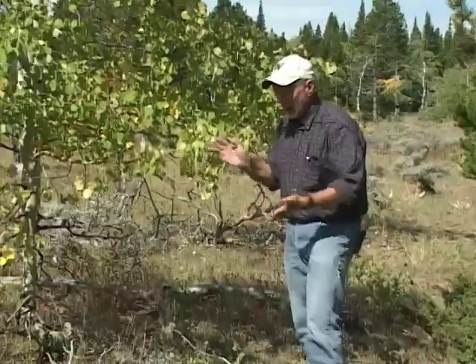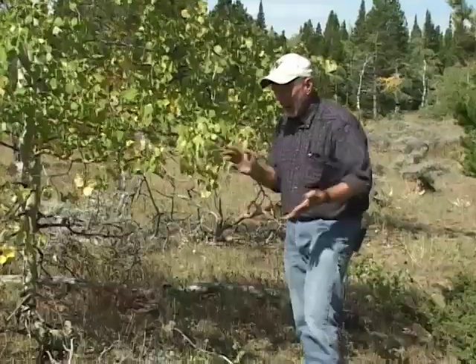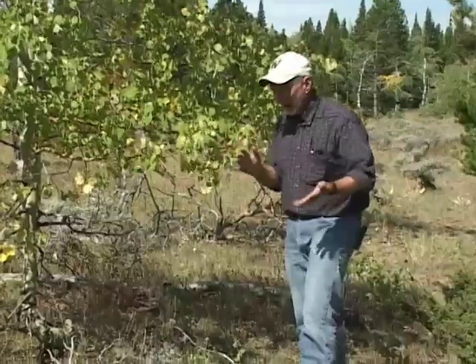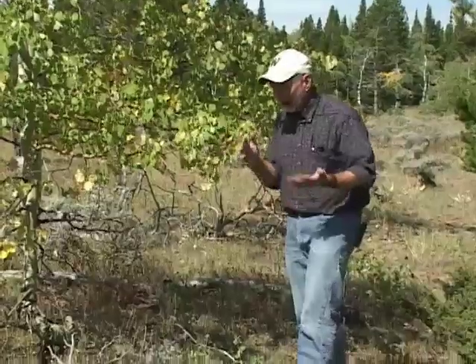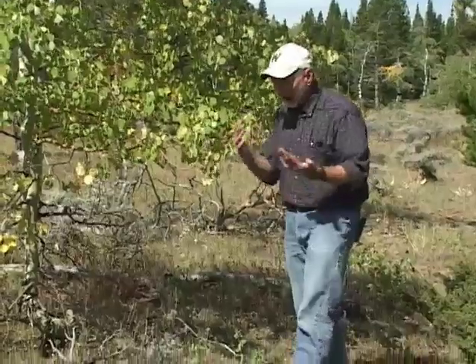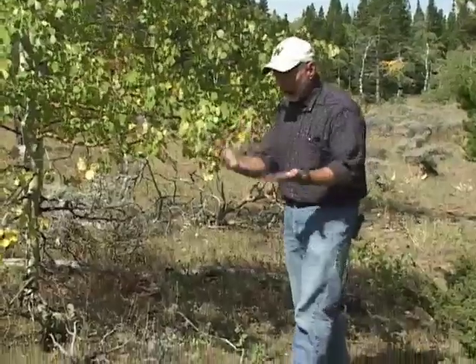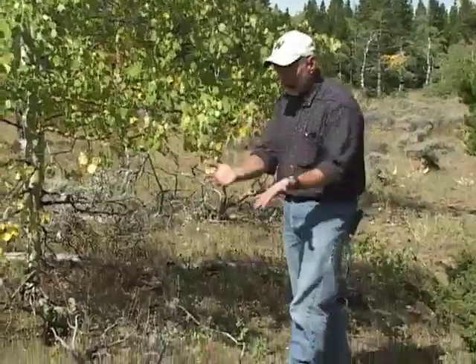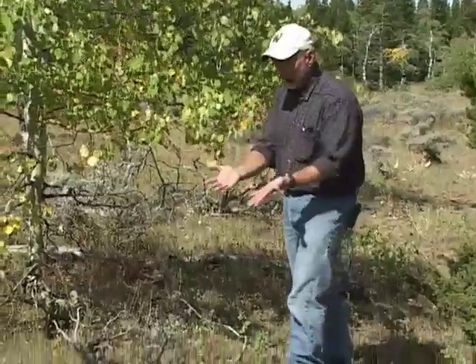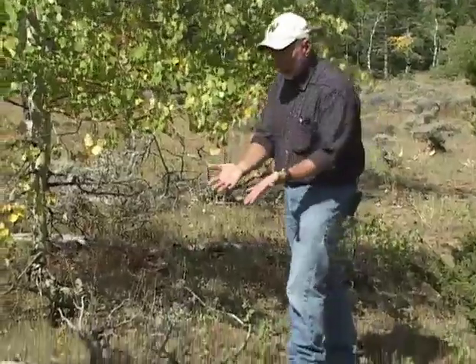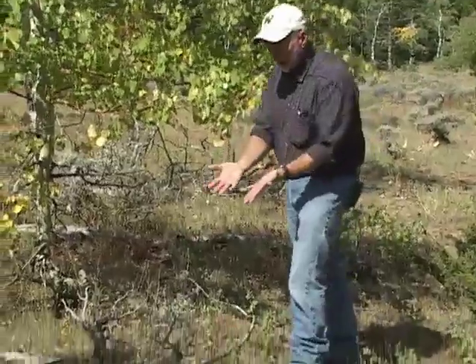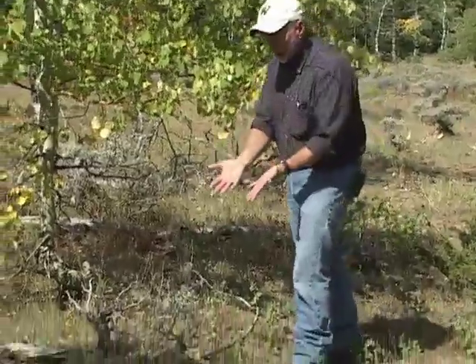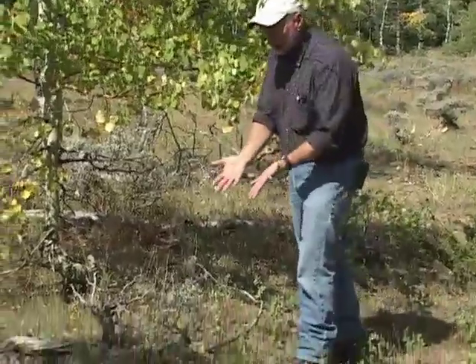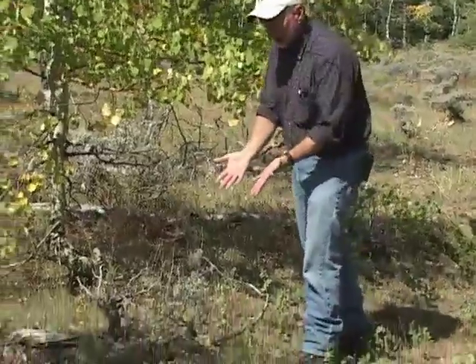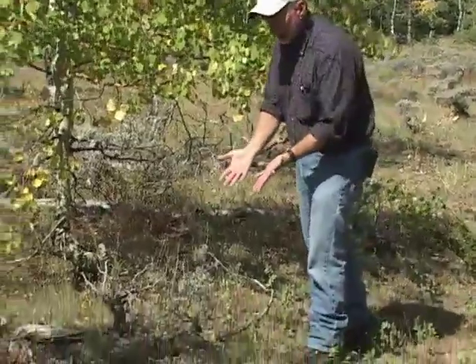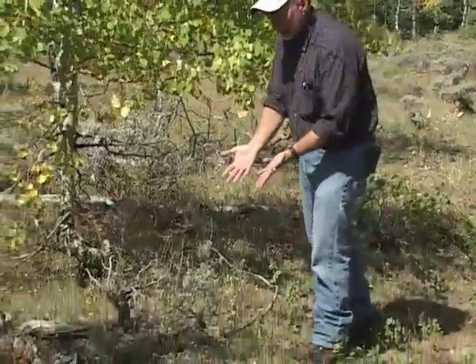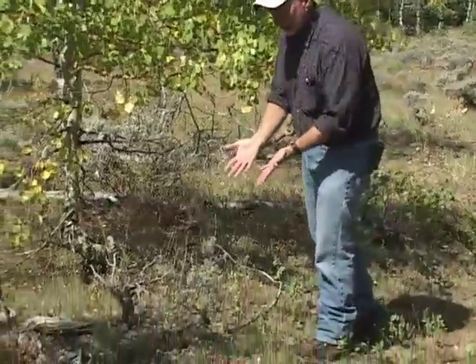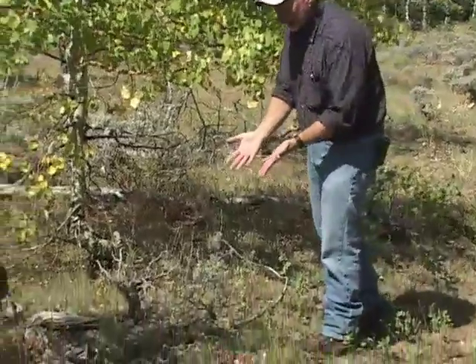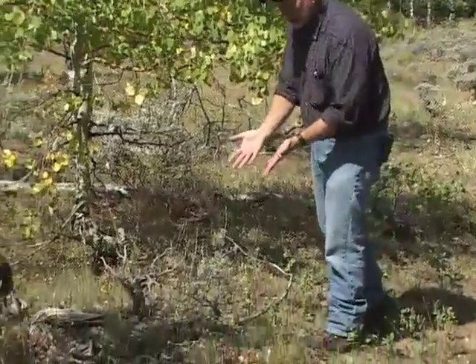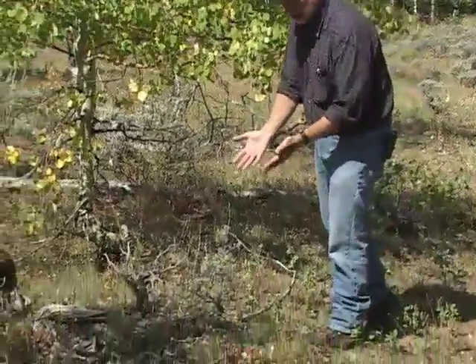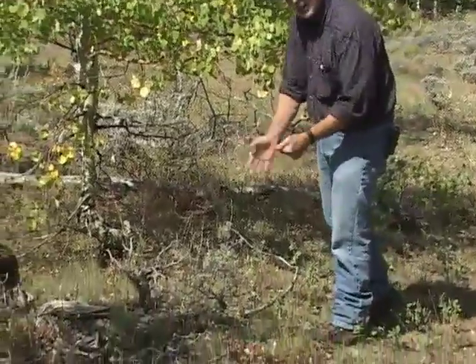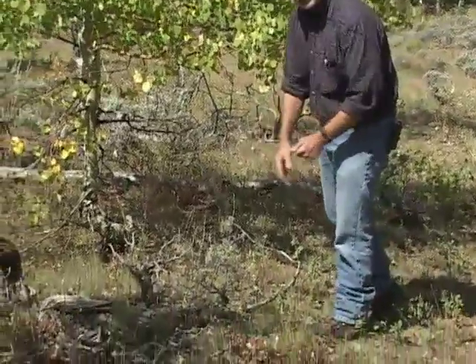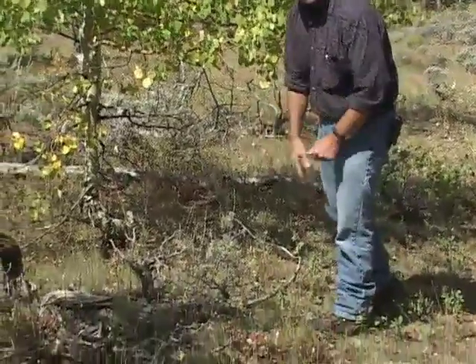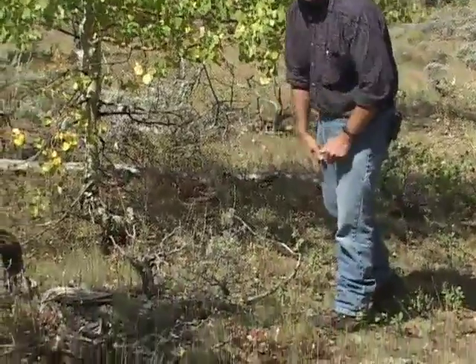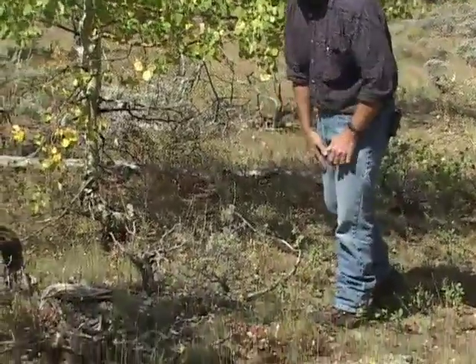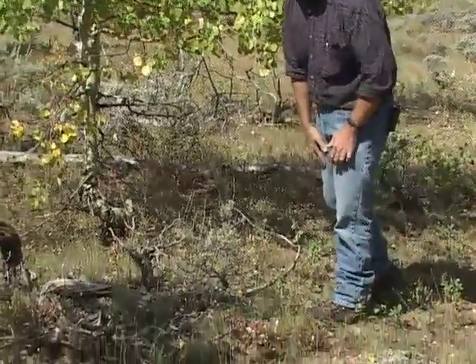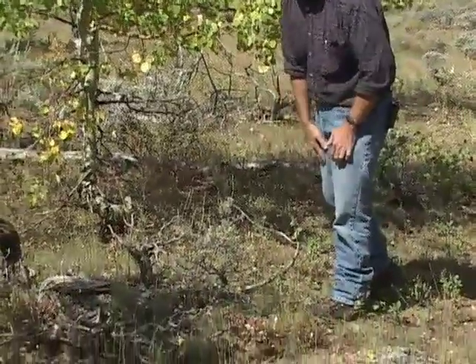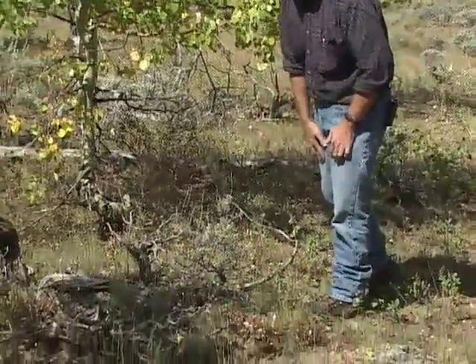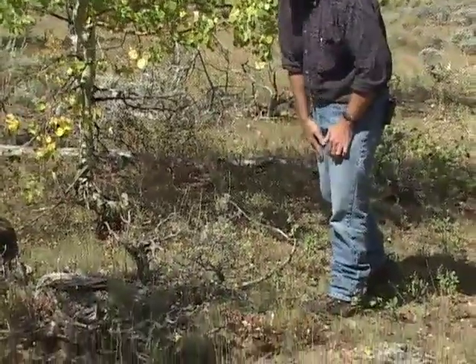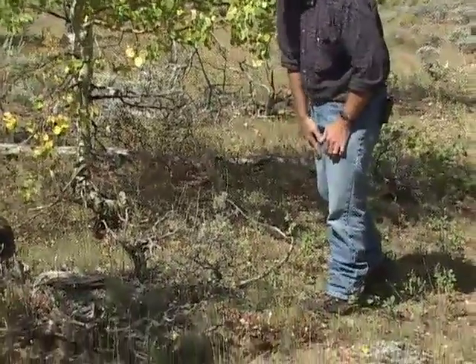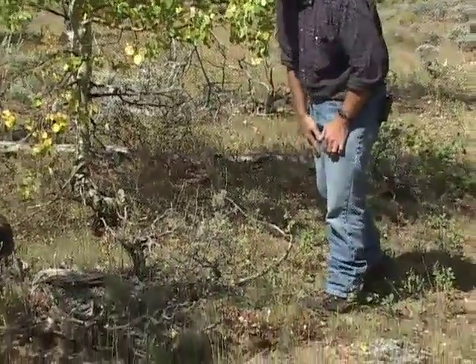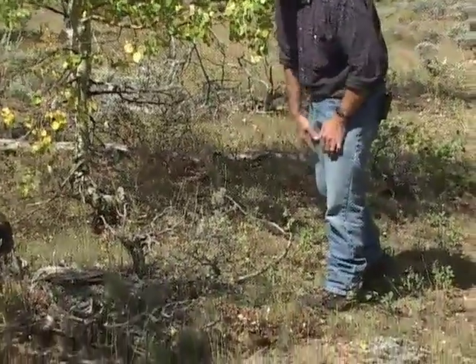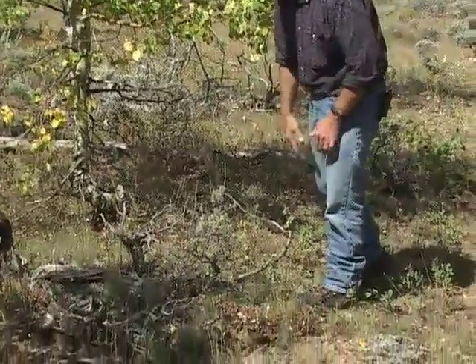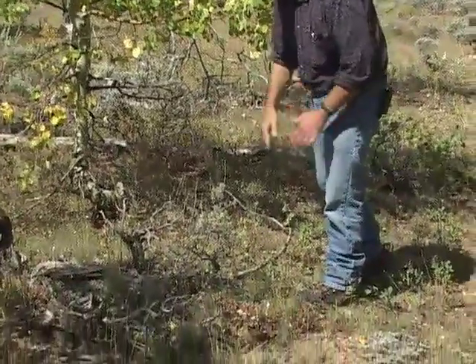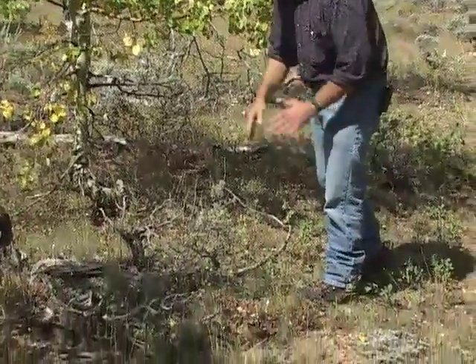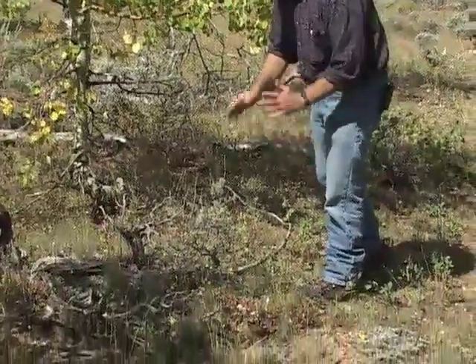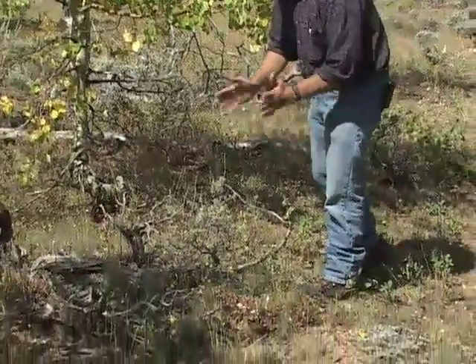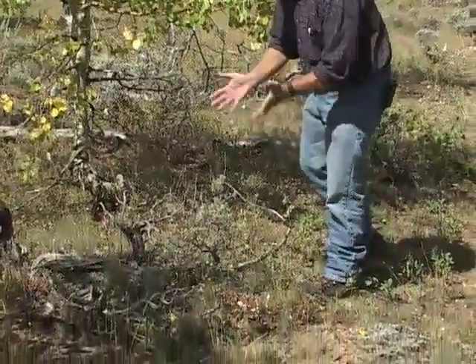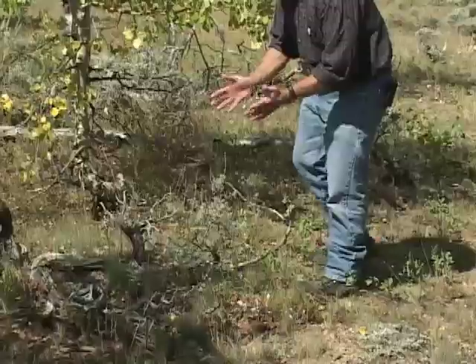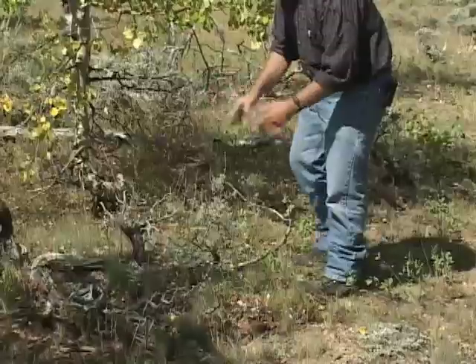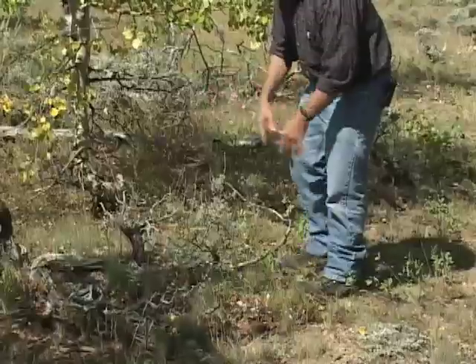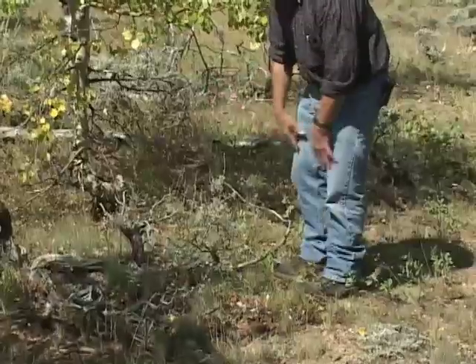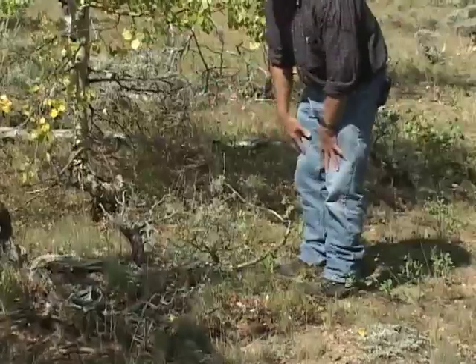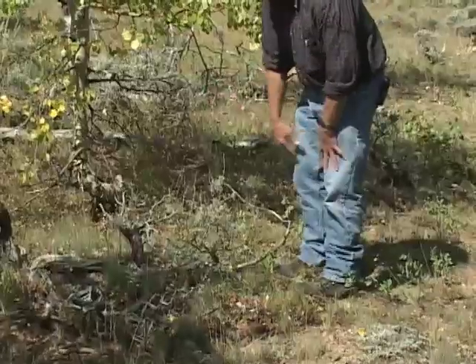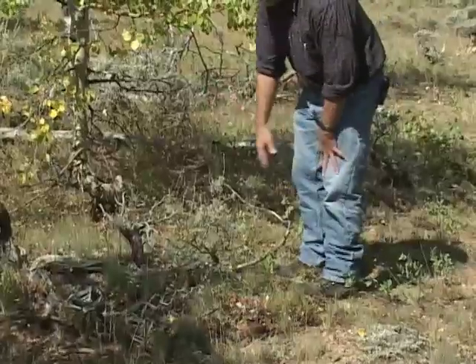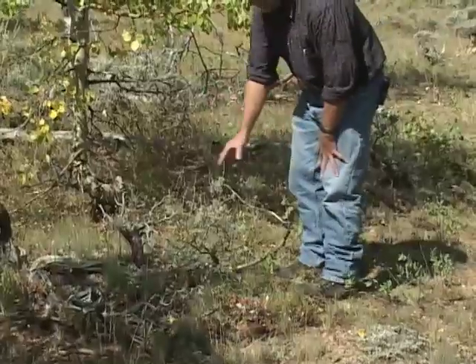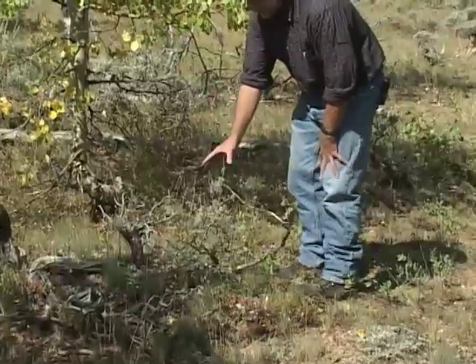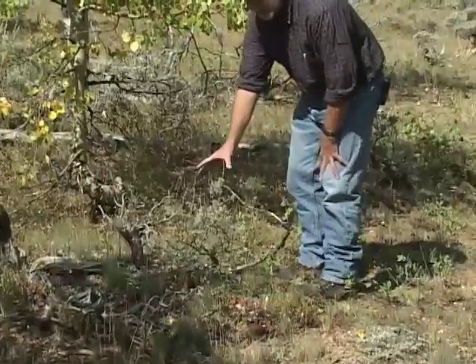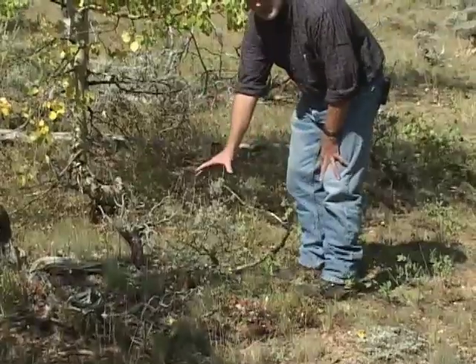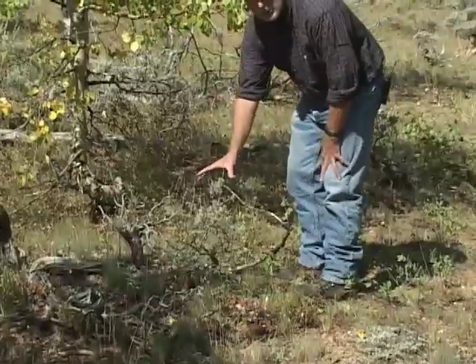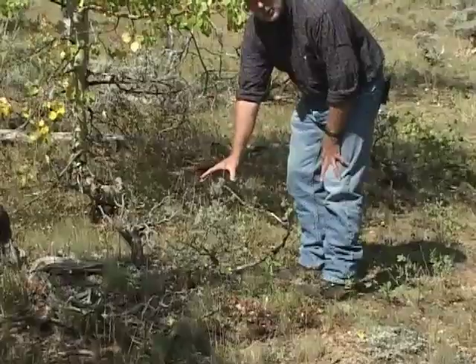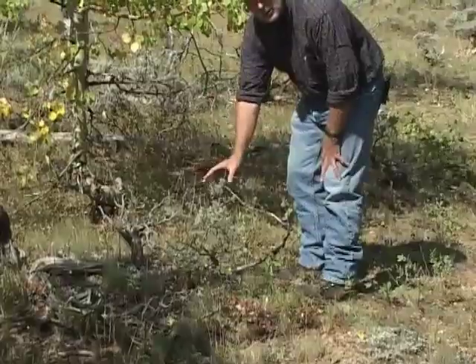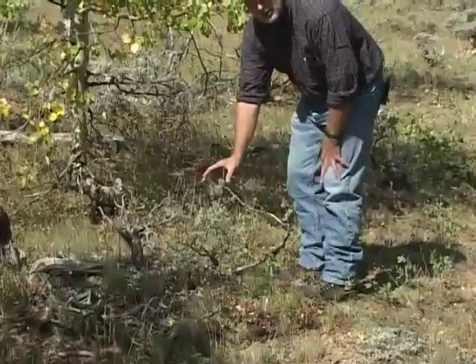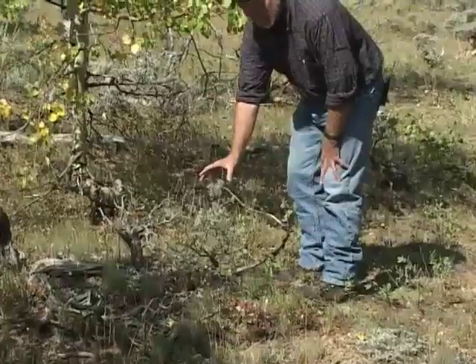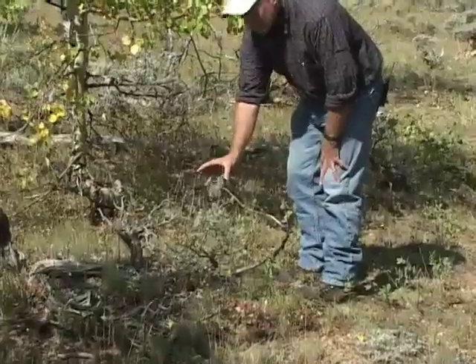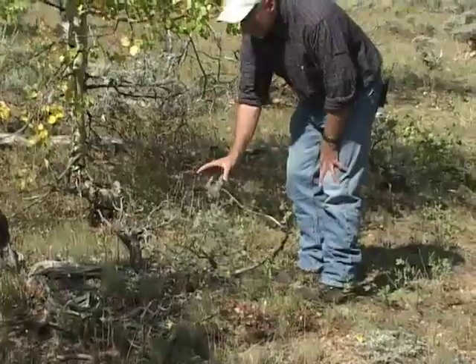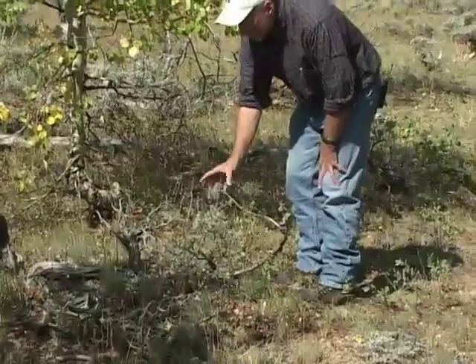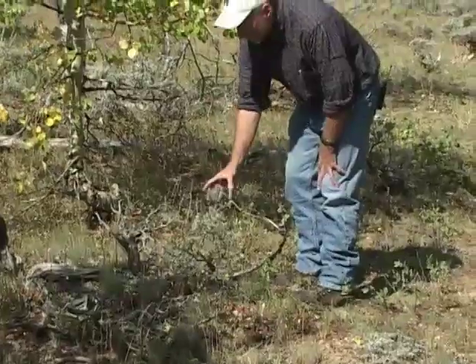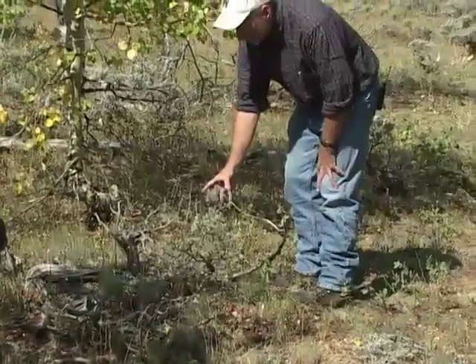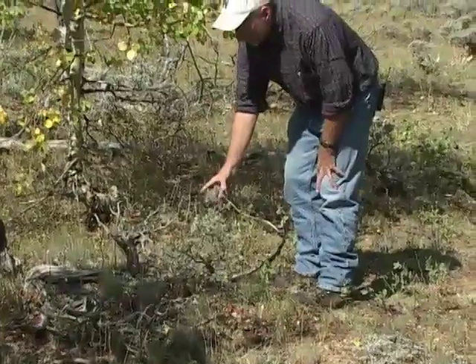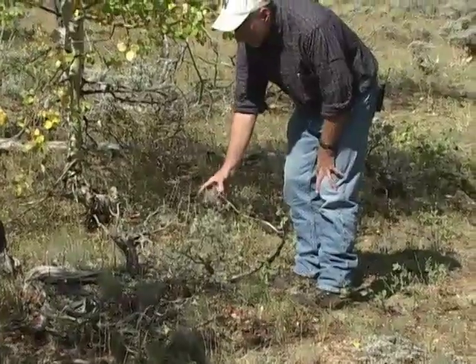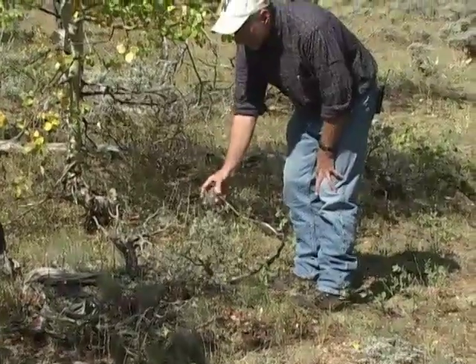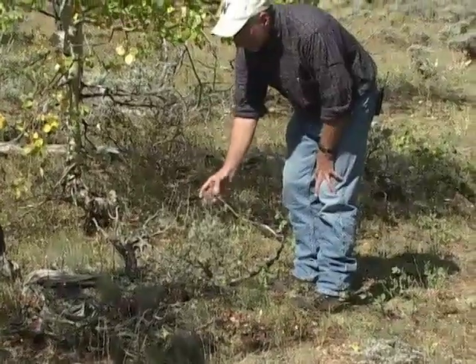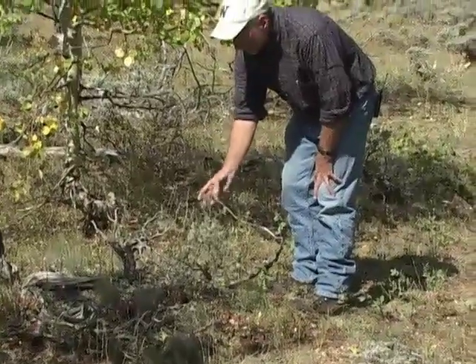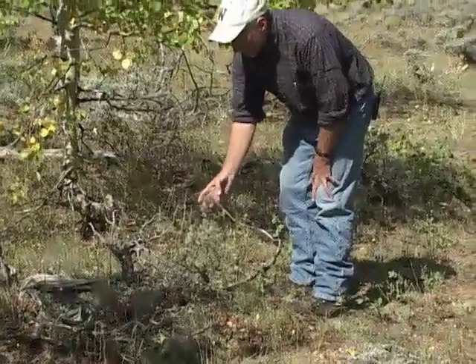And then sagebrush — this Wyoming big sagebrush is very important to the state of Wyoming.